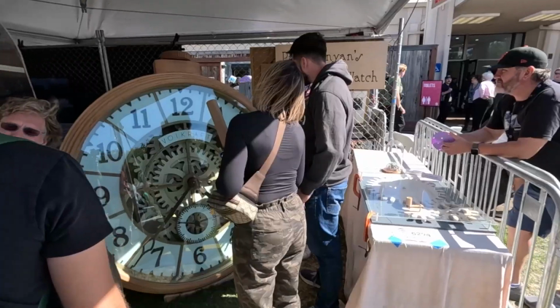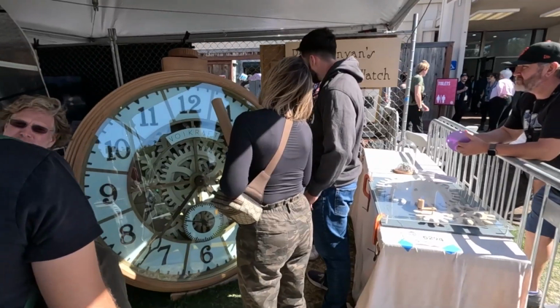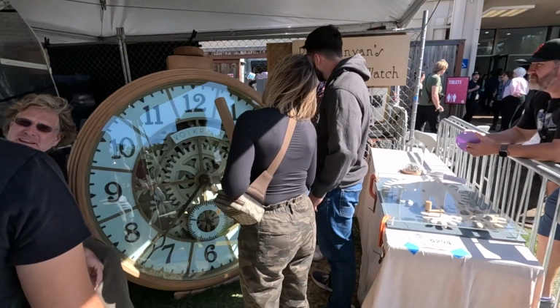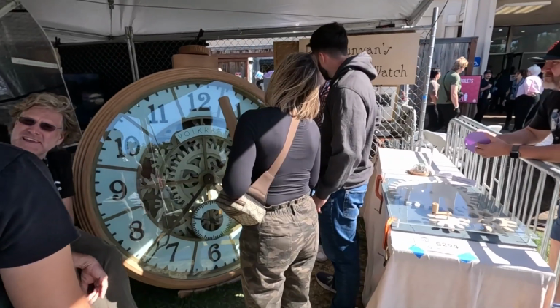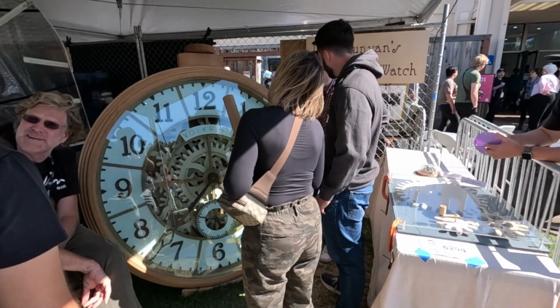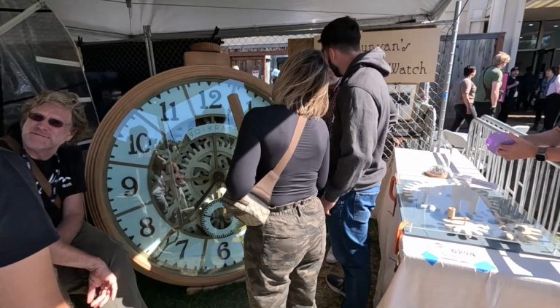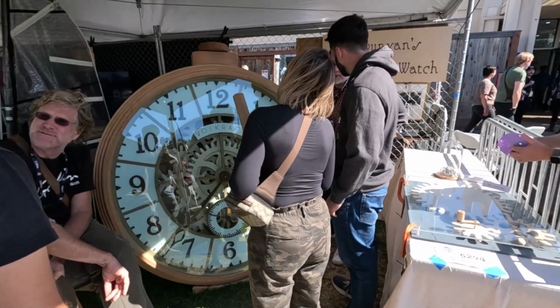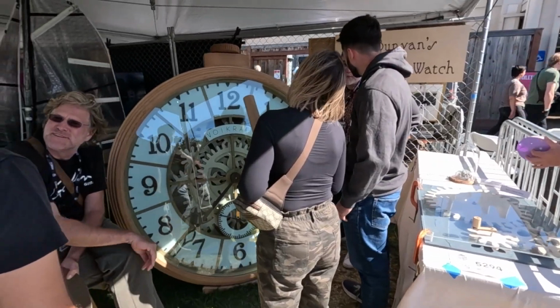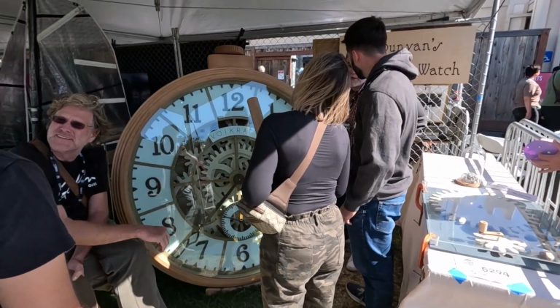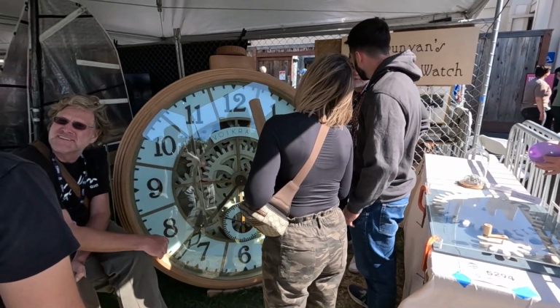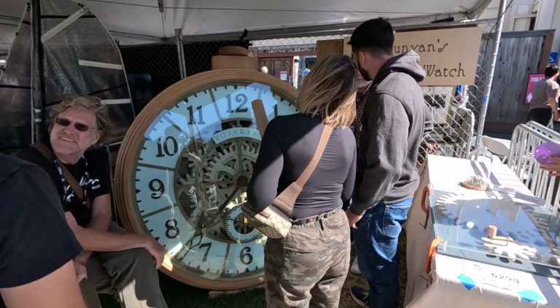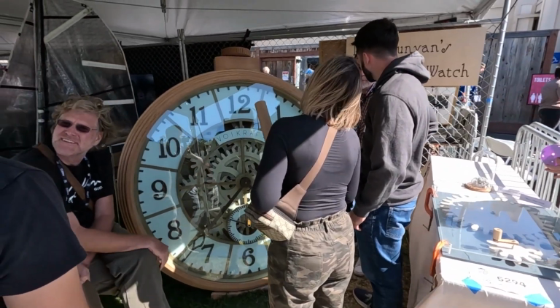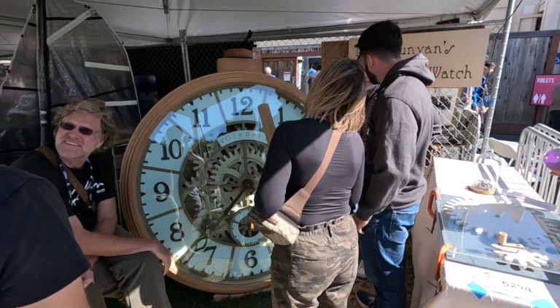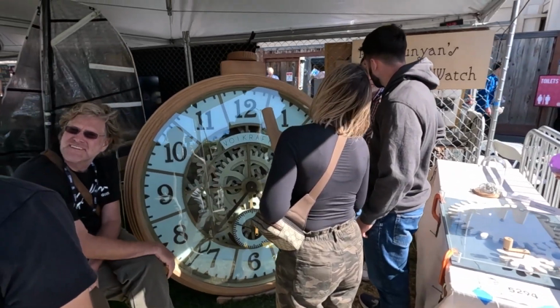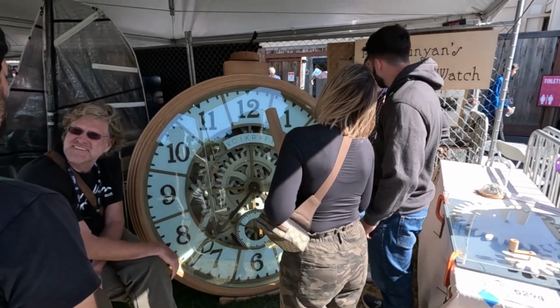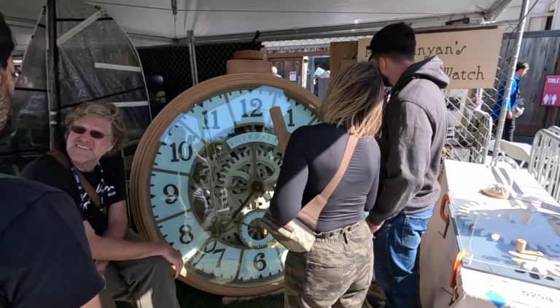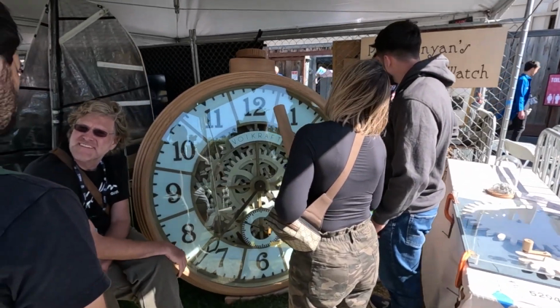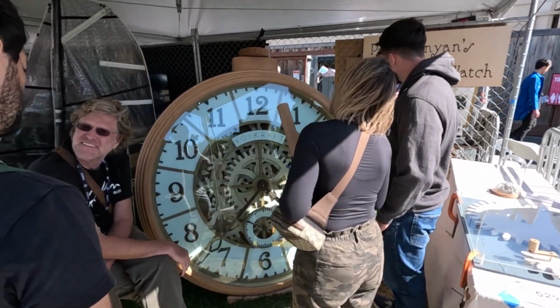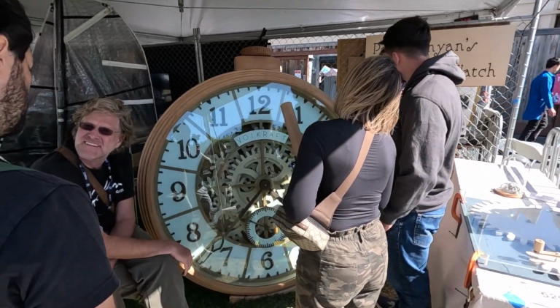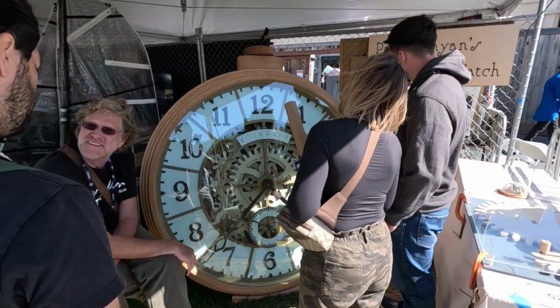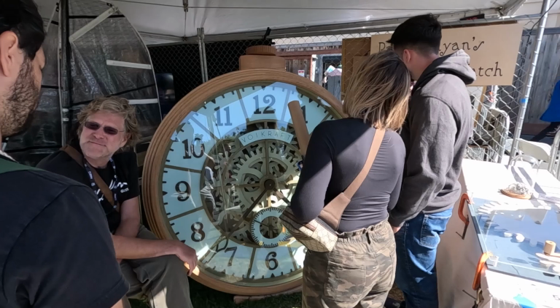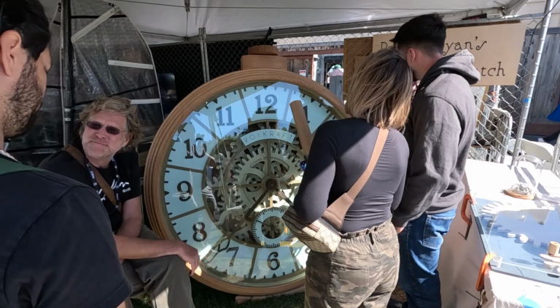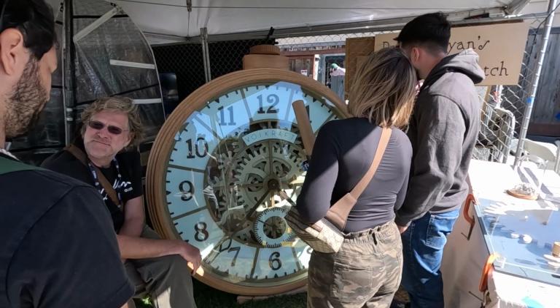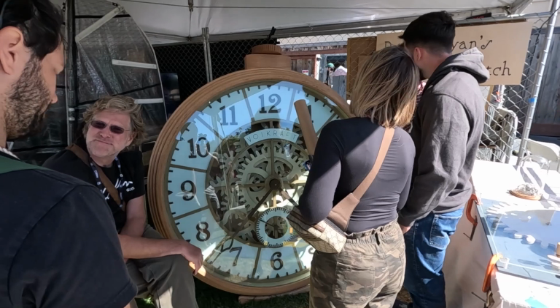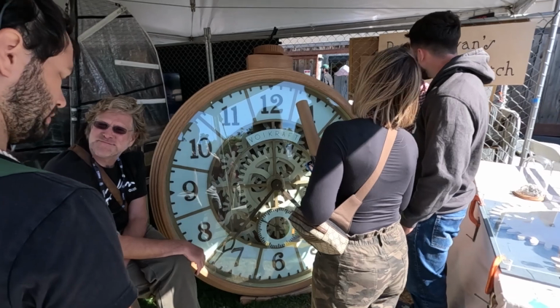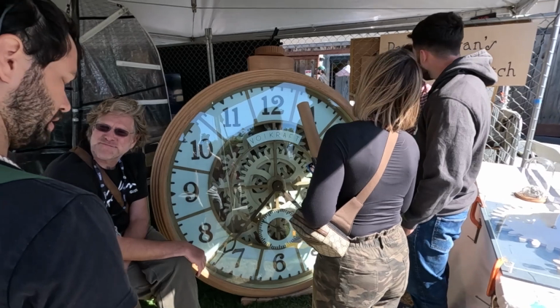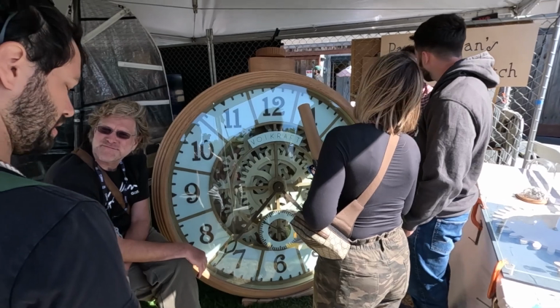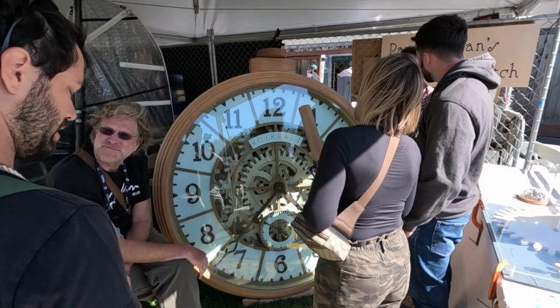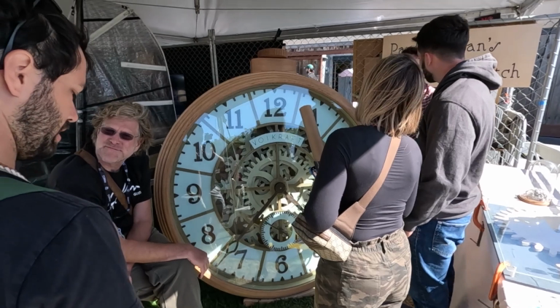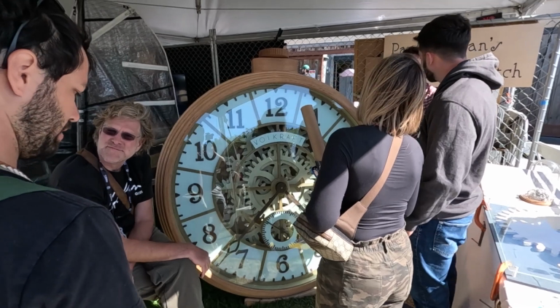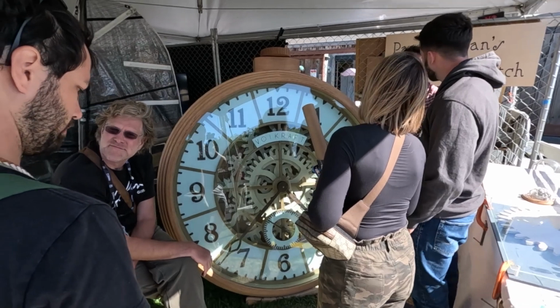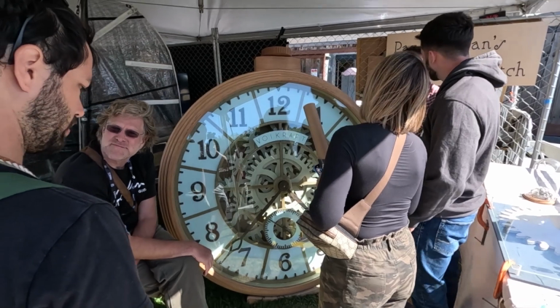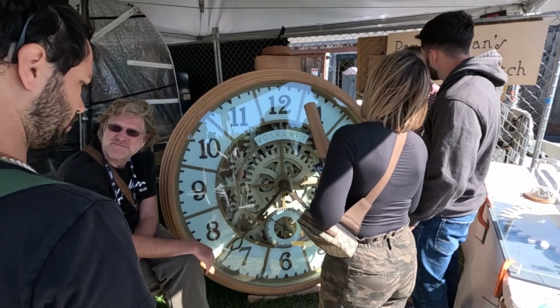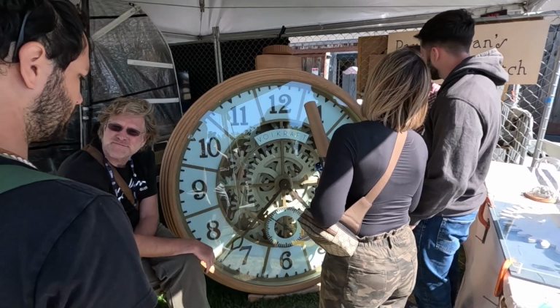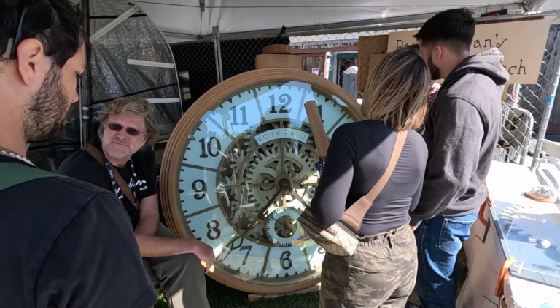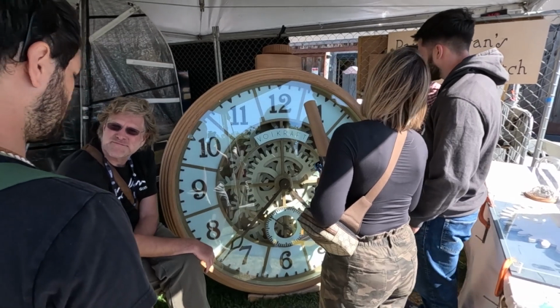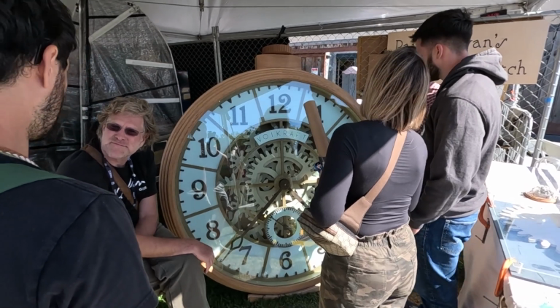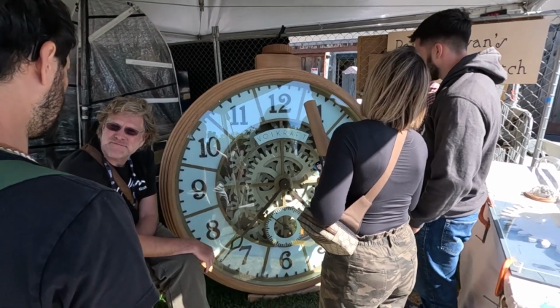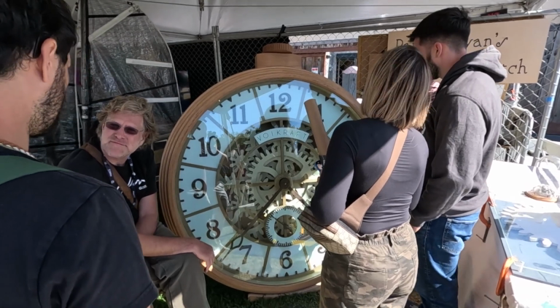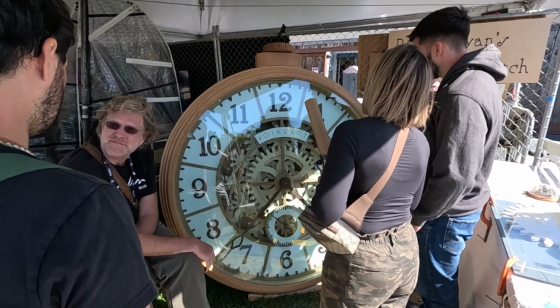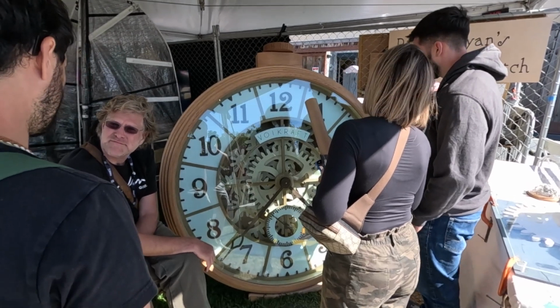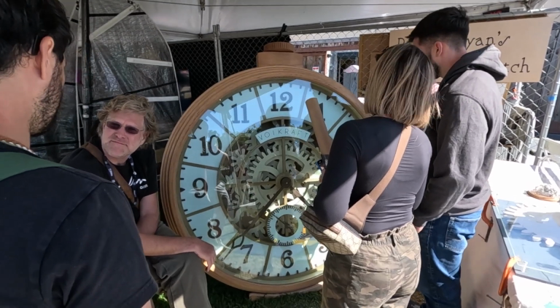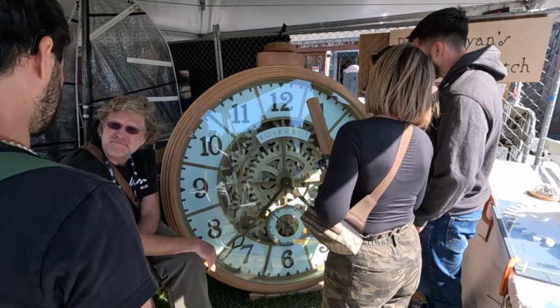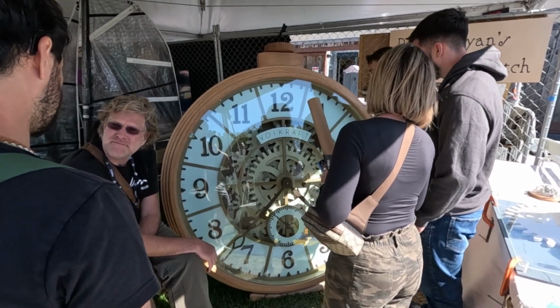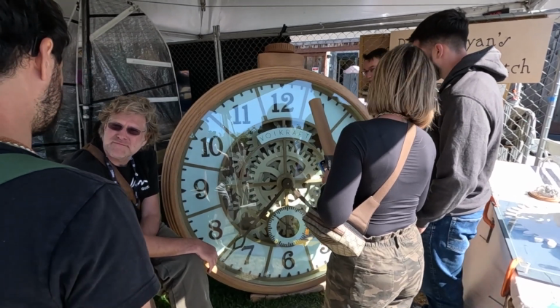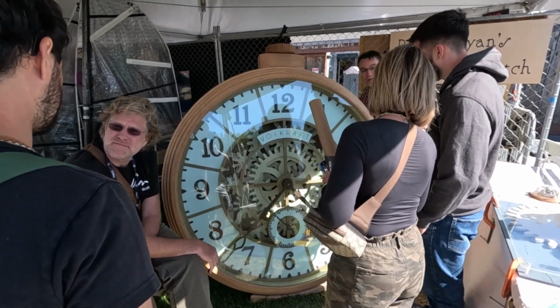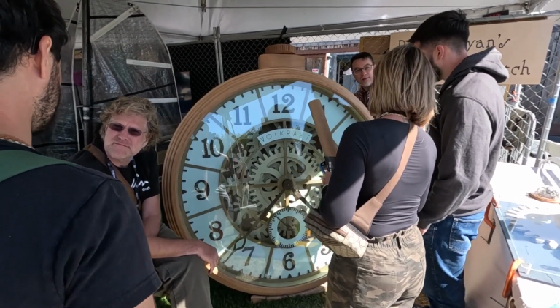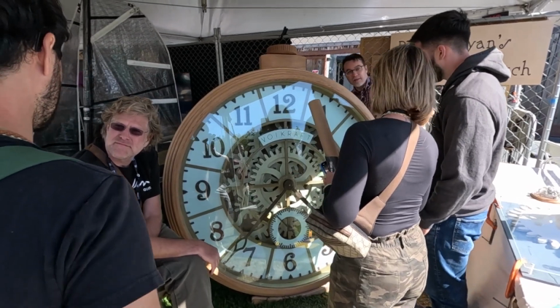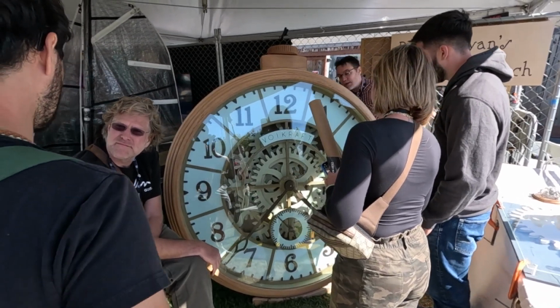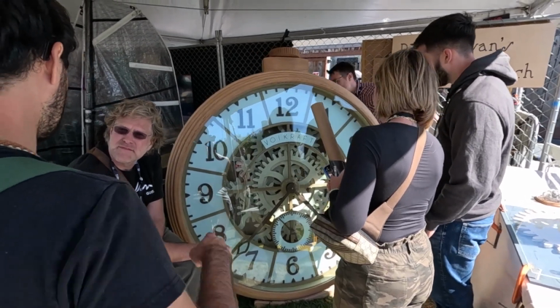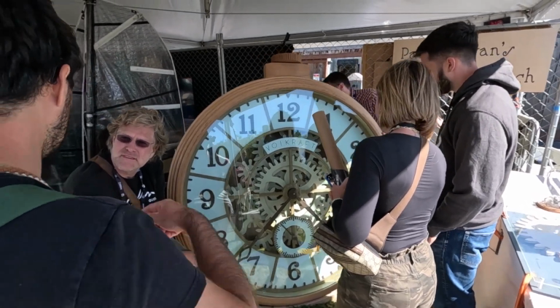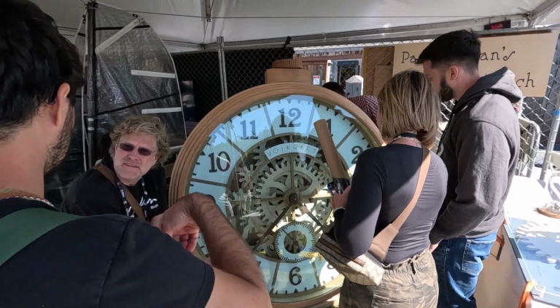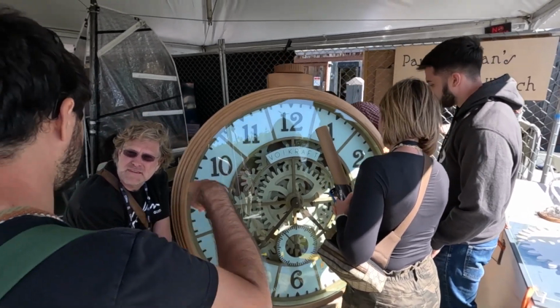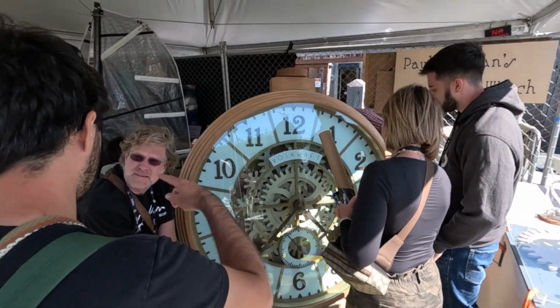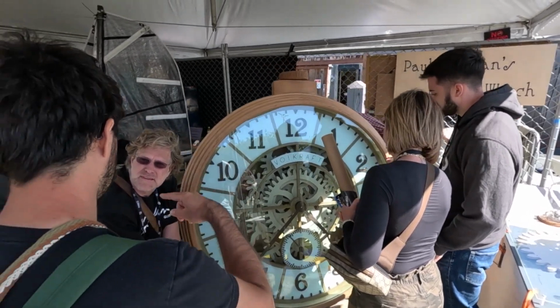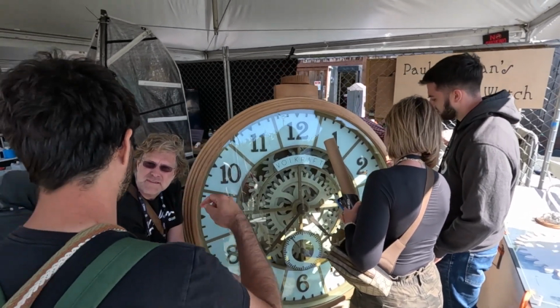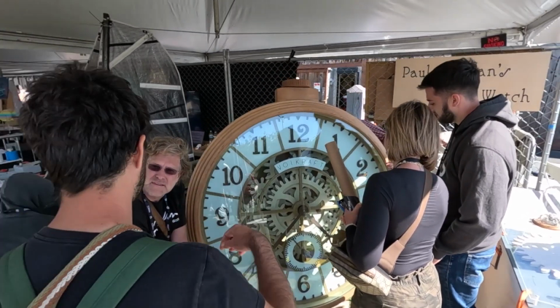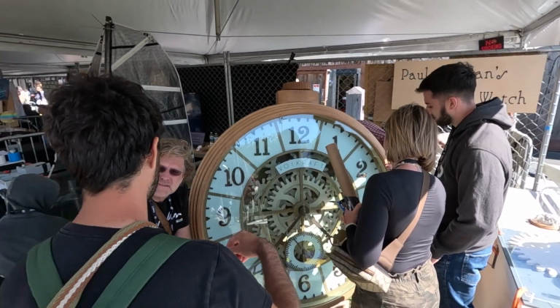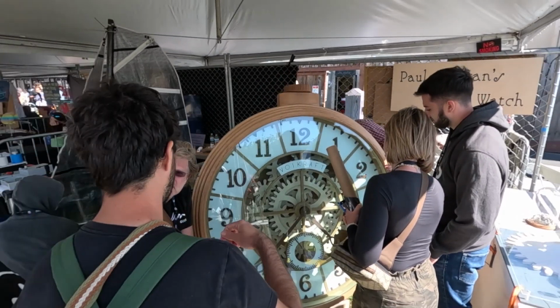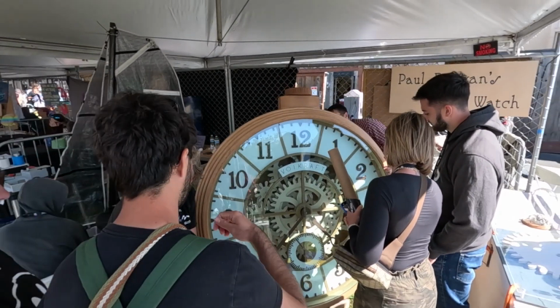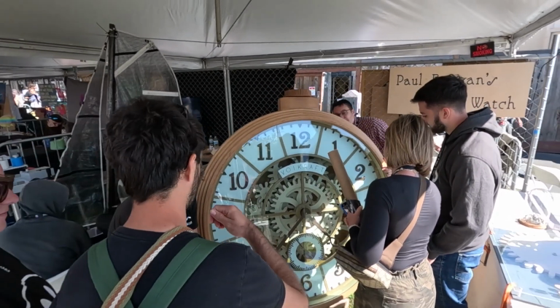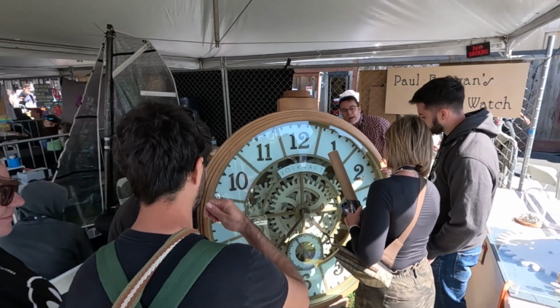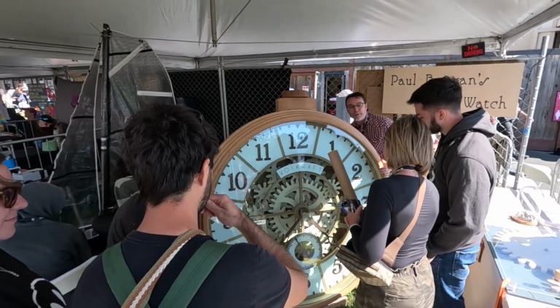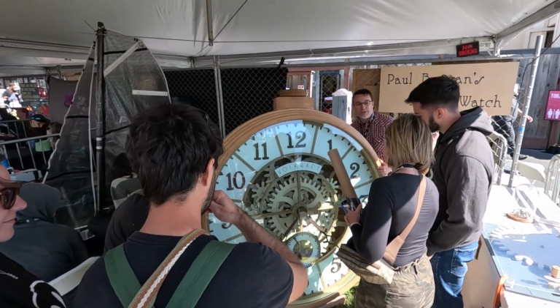Giant wooden mechanical watch. For all watch and figure enthusiasts. Awesome stuff.